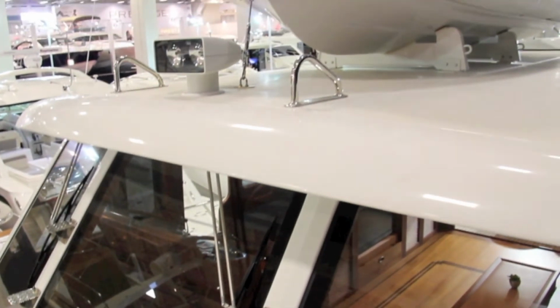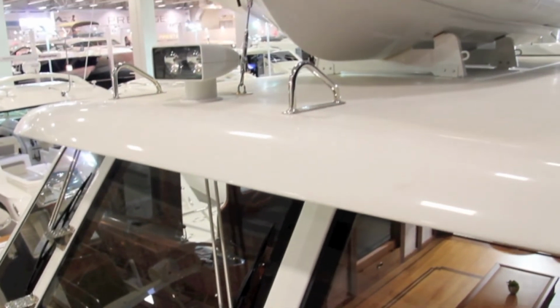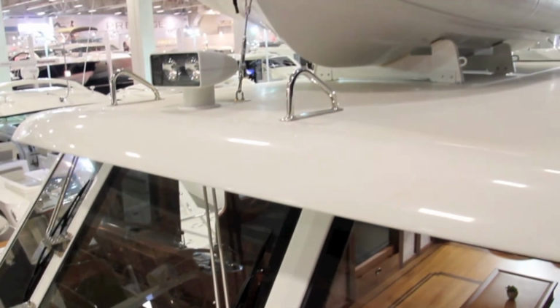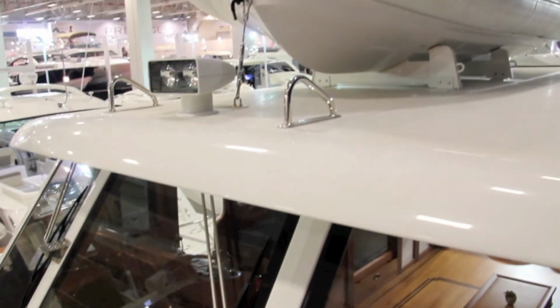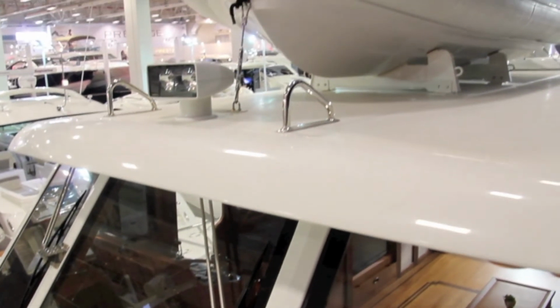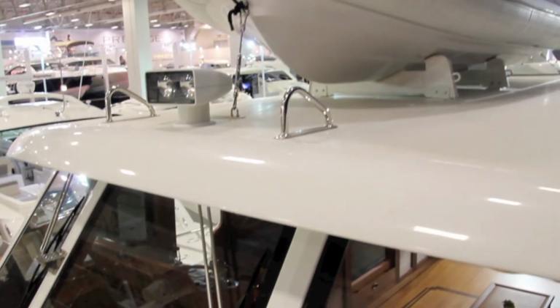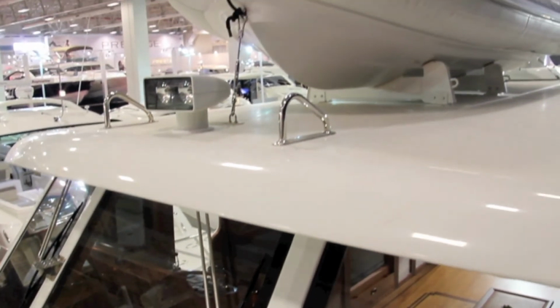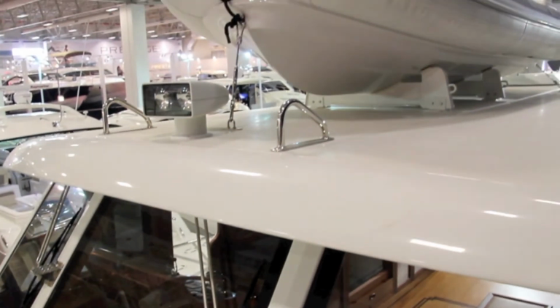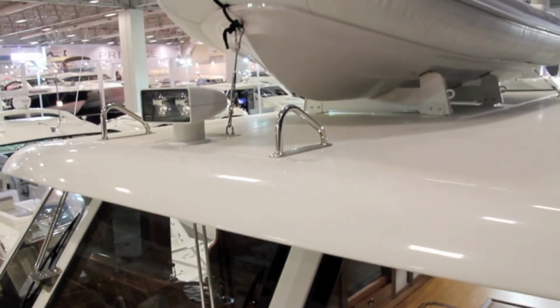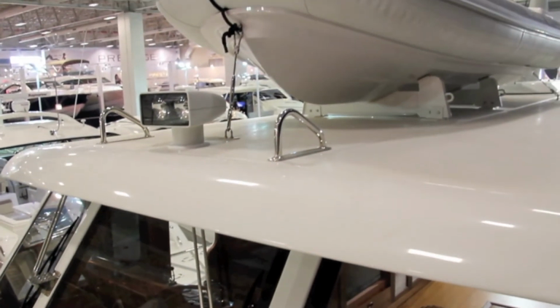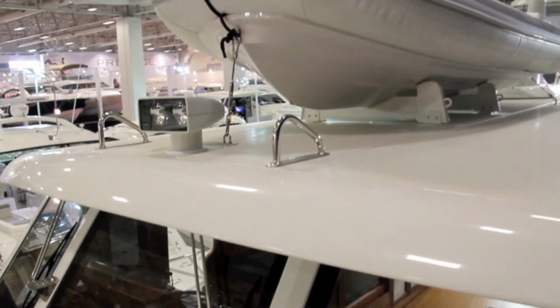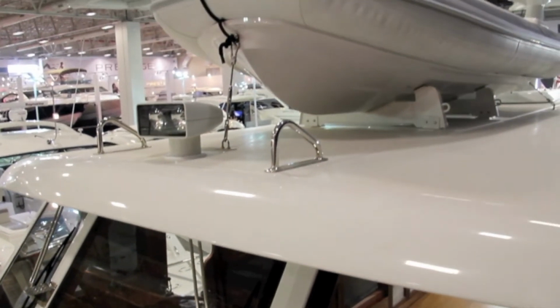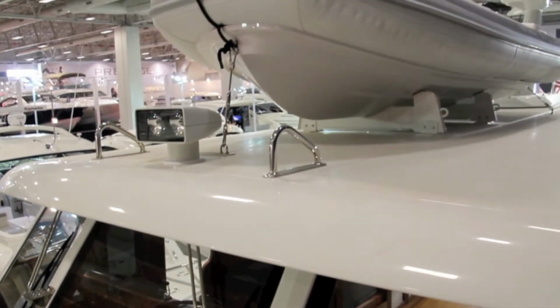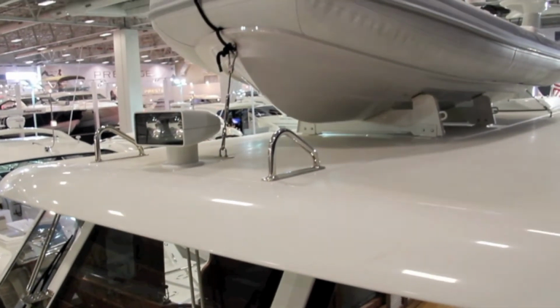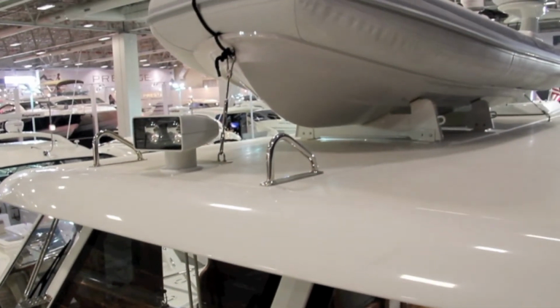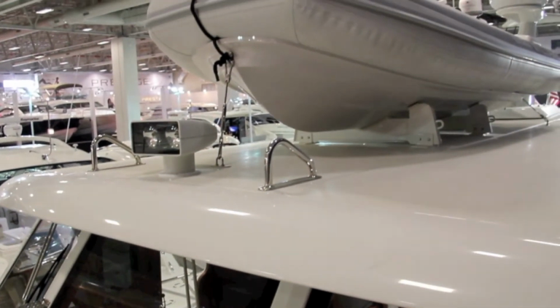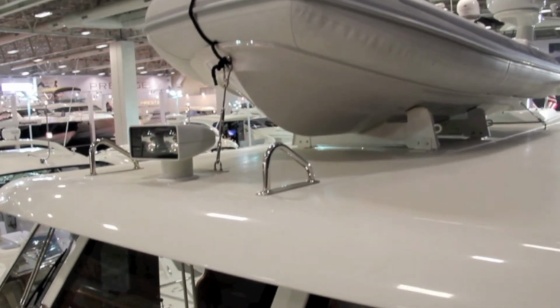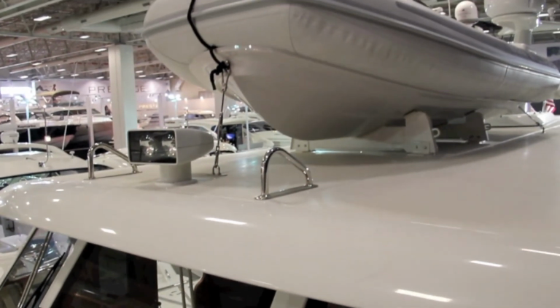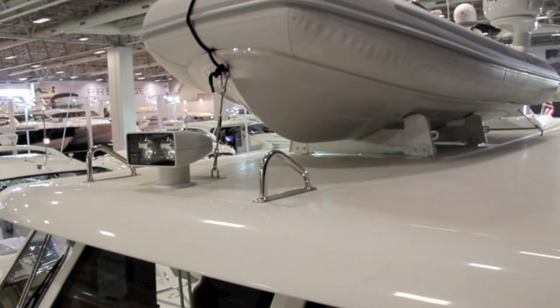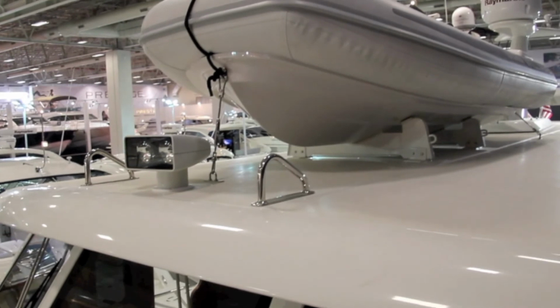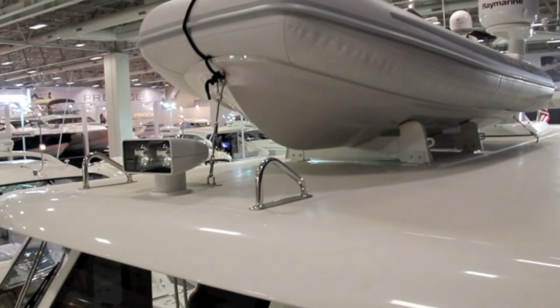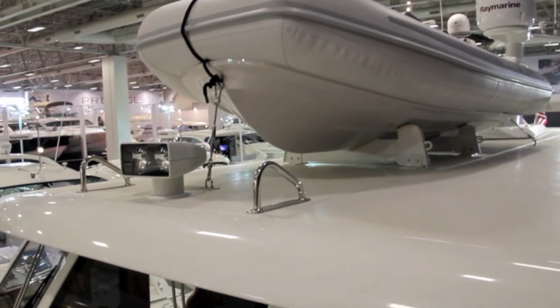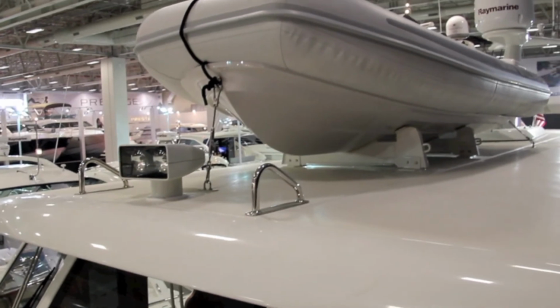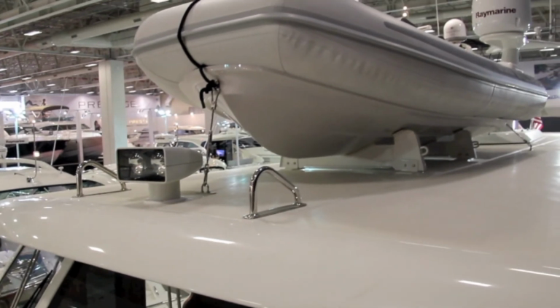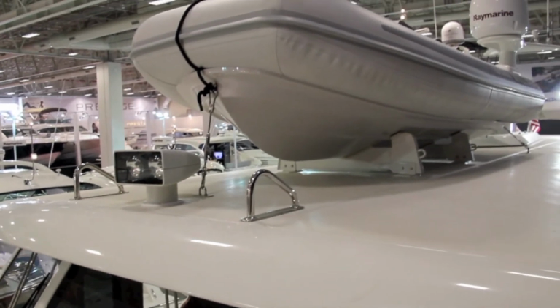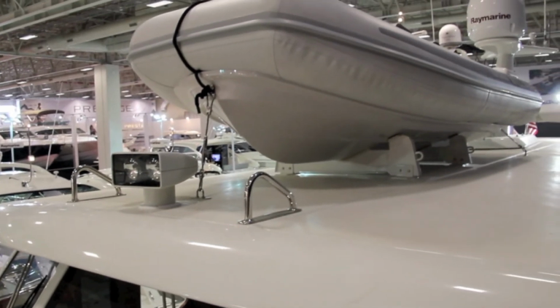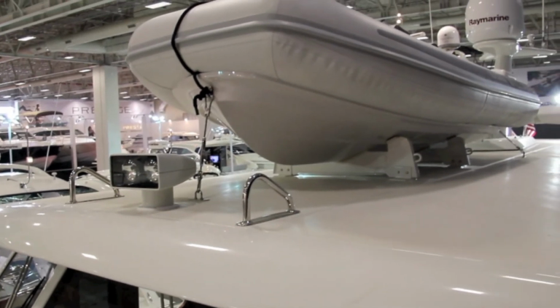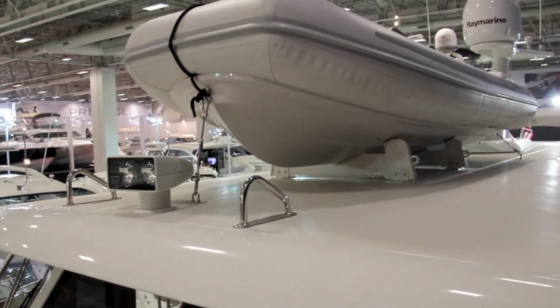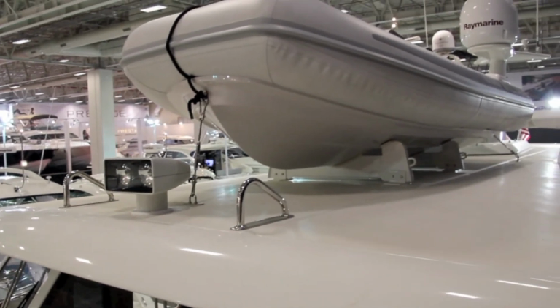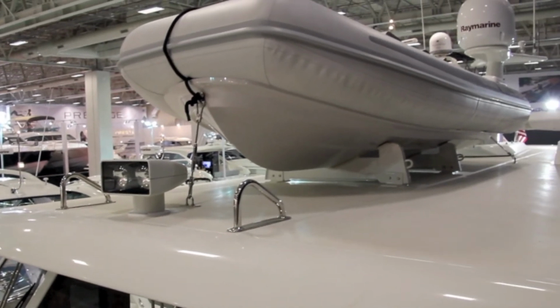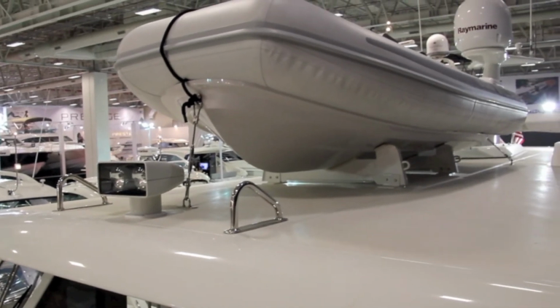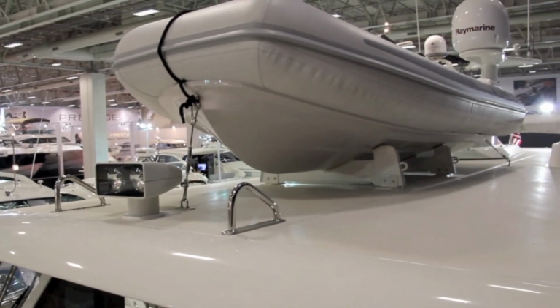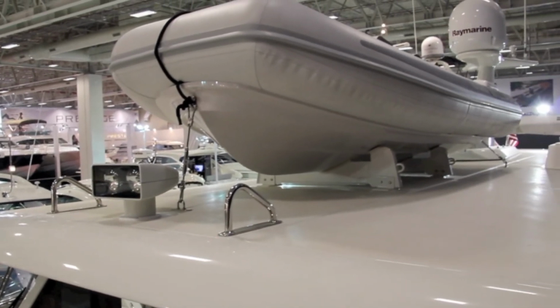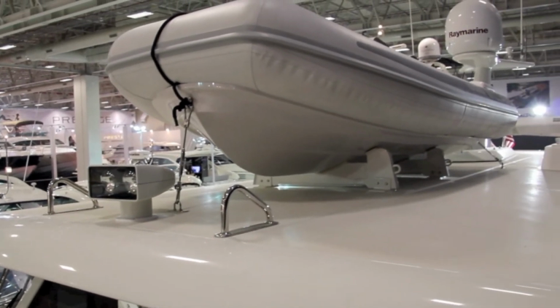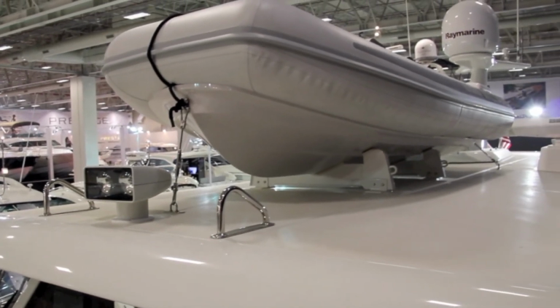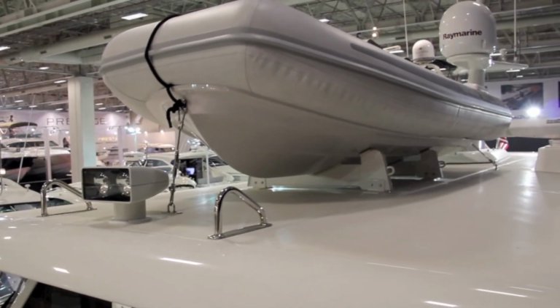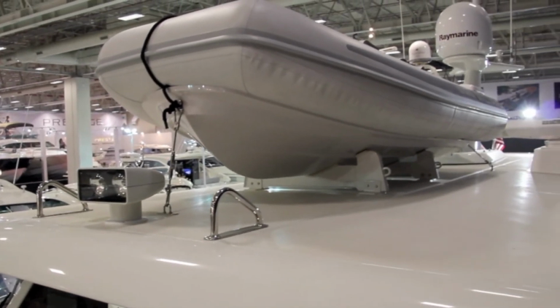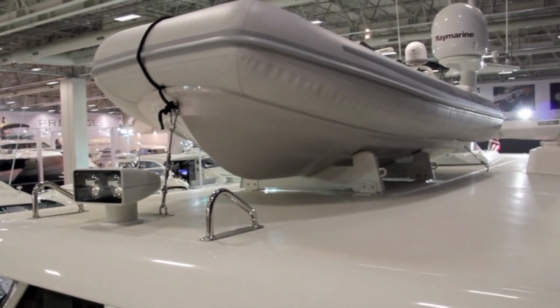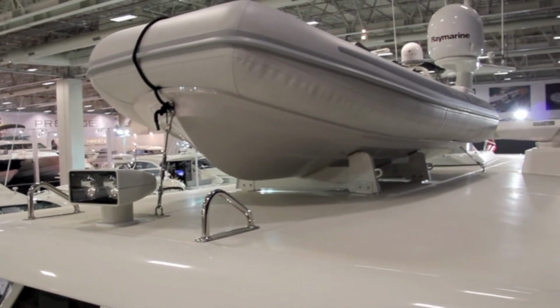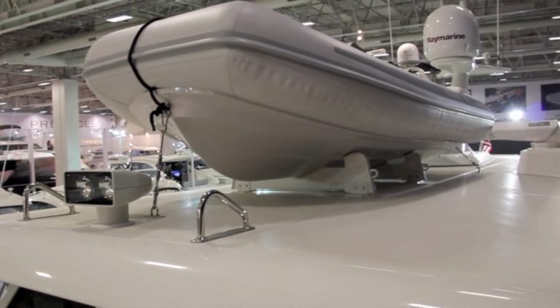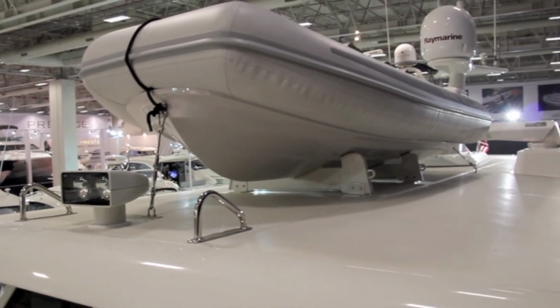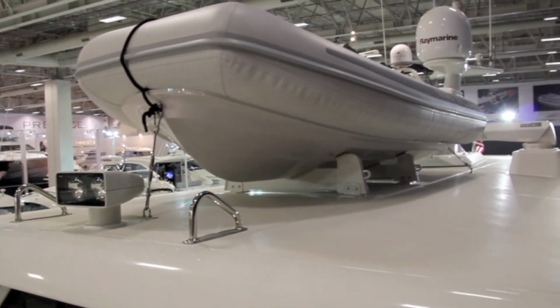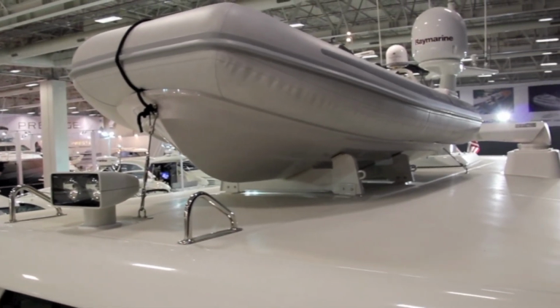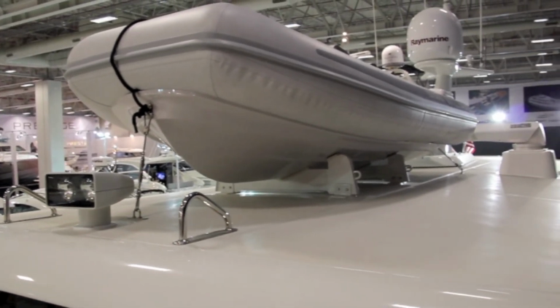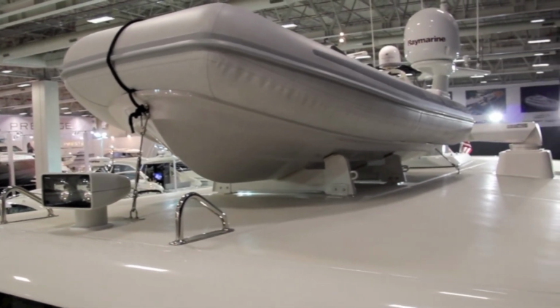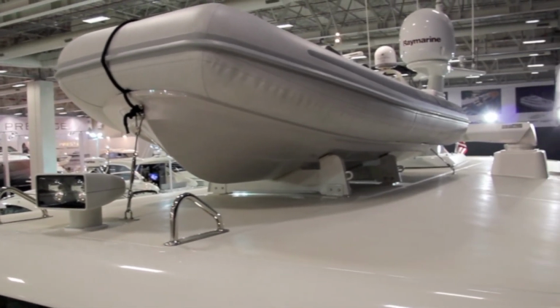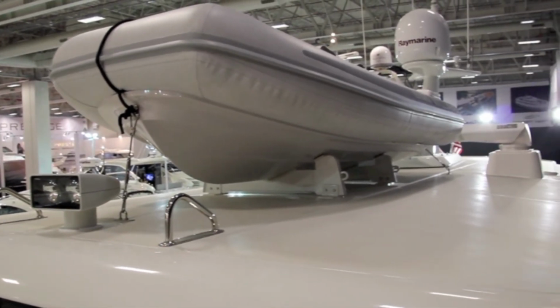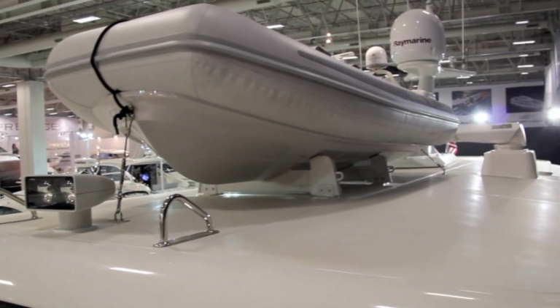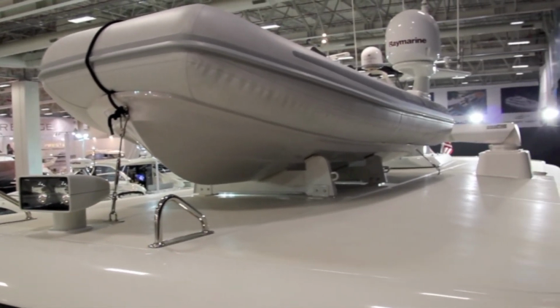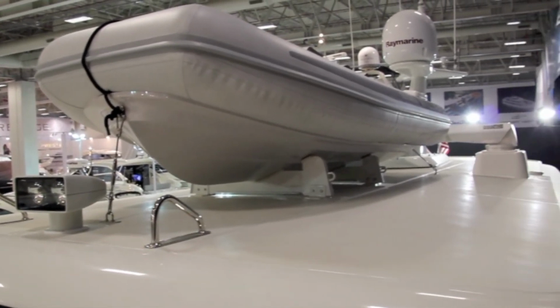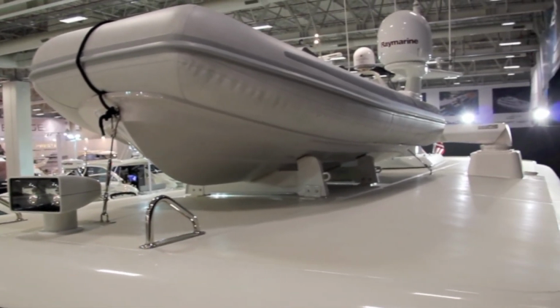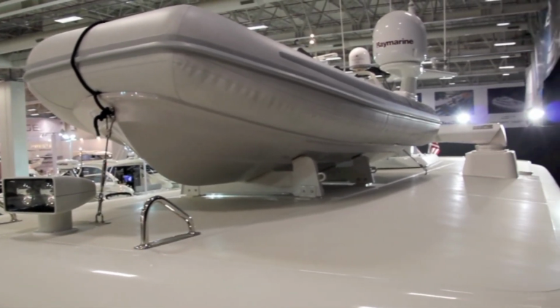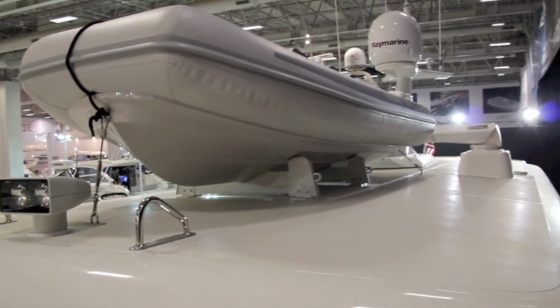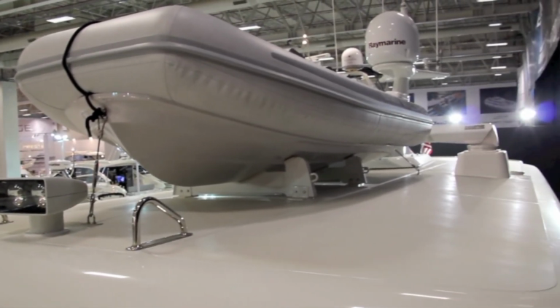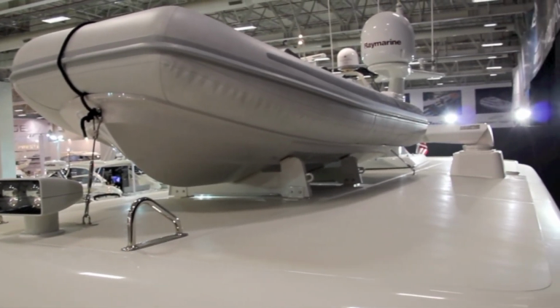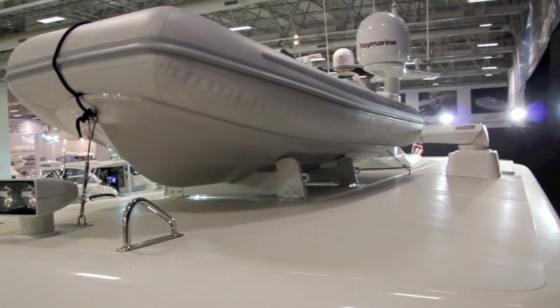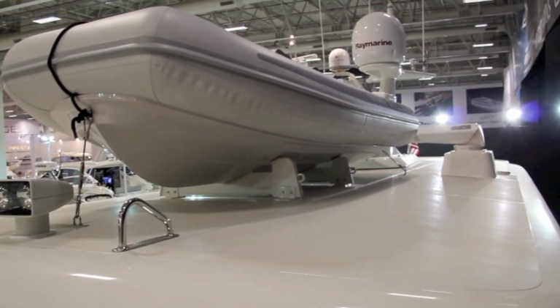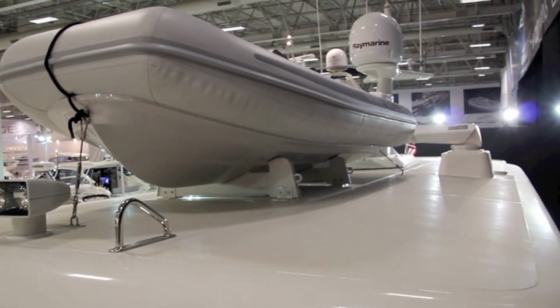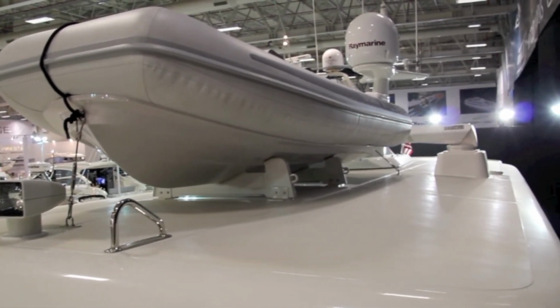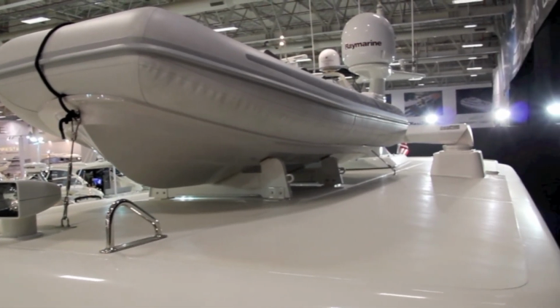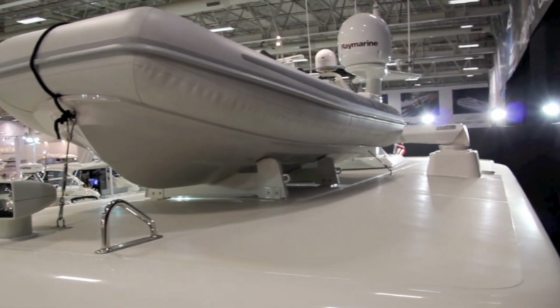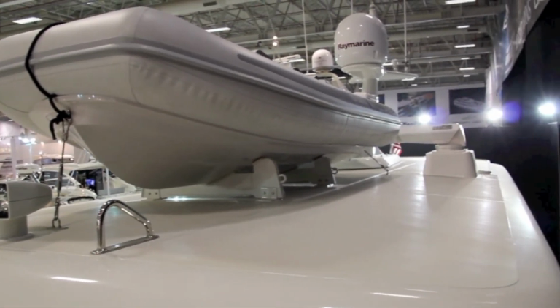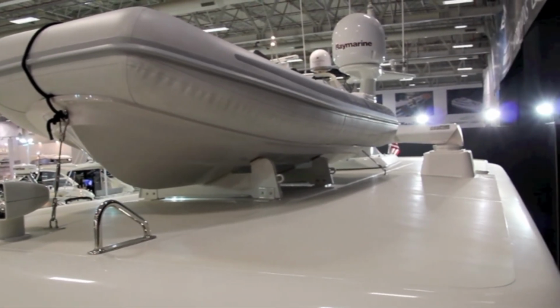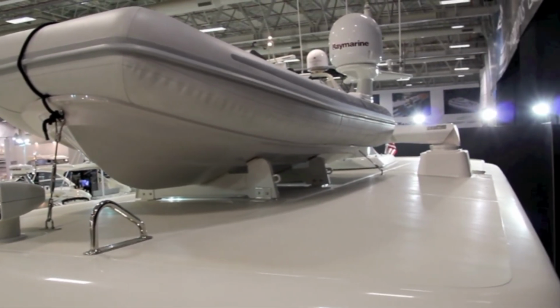There's no flybridge option on the 61 Bahama Bay, but you do get enough space for a good sized tender, which is lifted off by the tender crane.